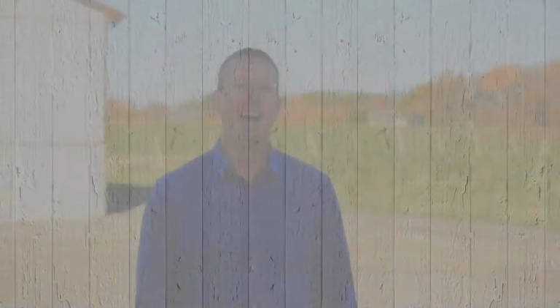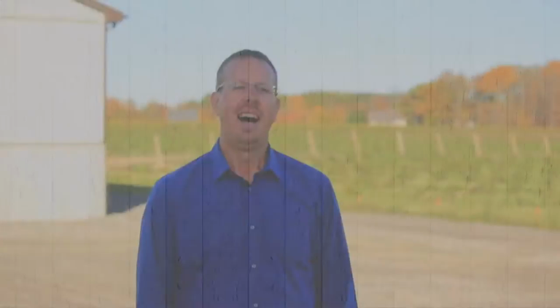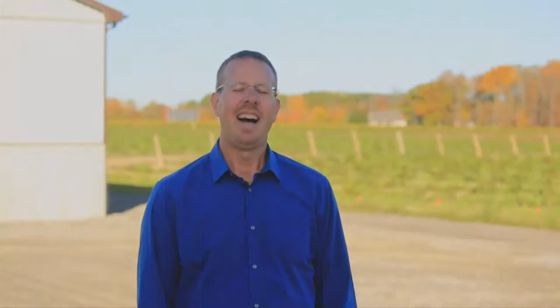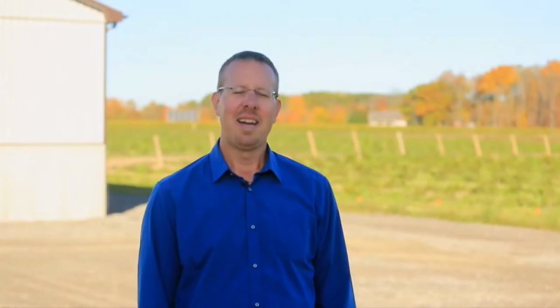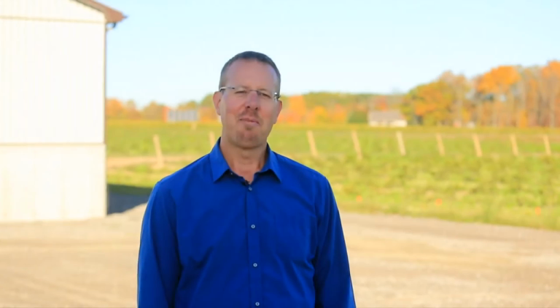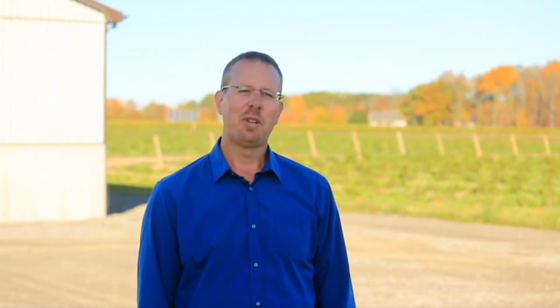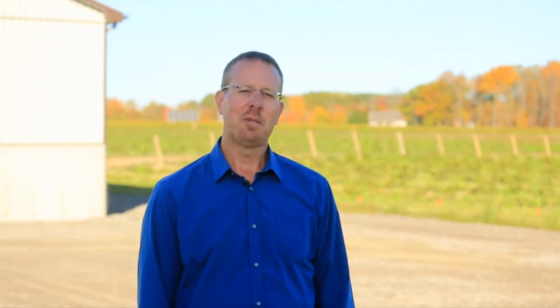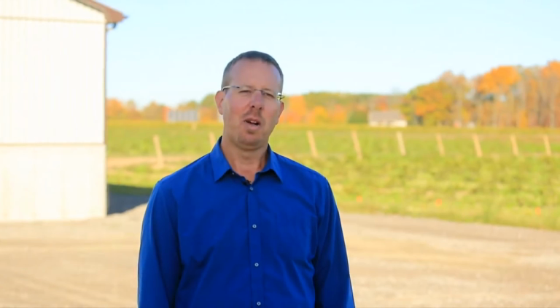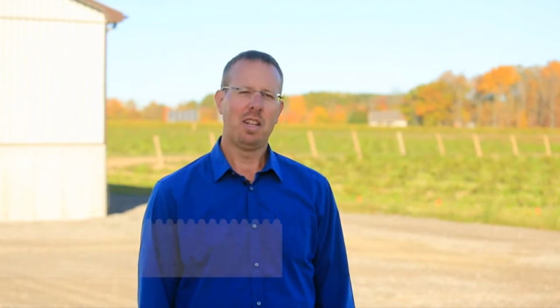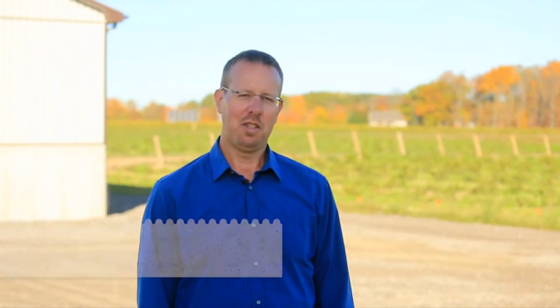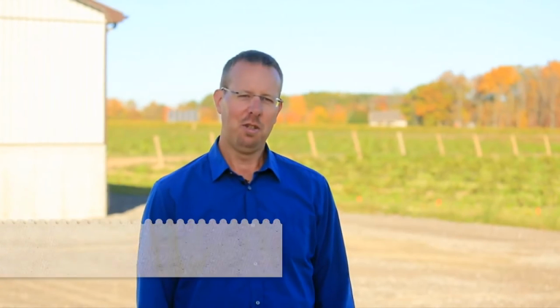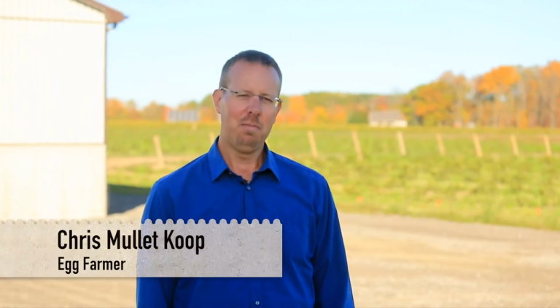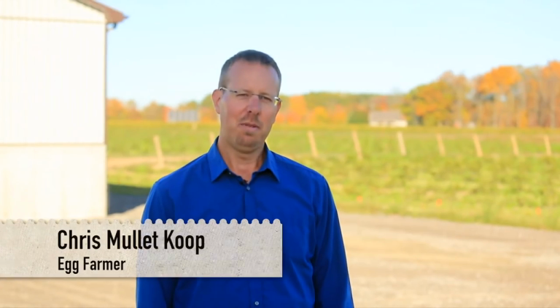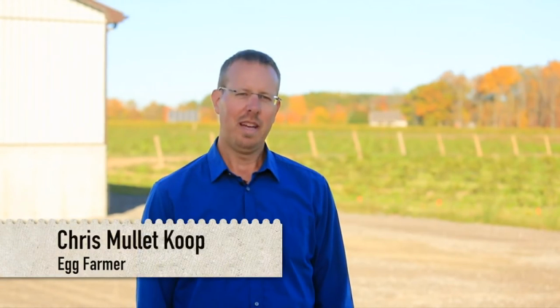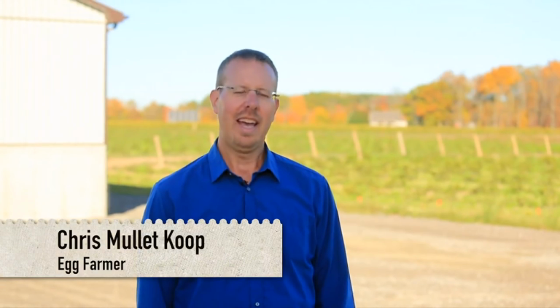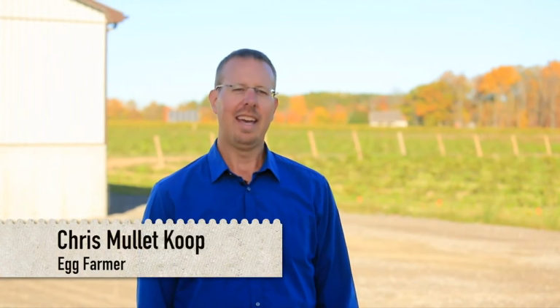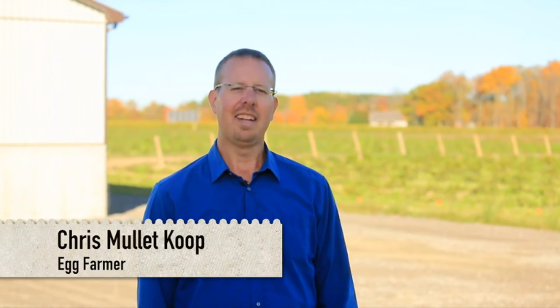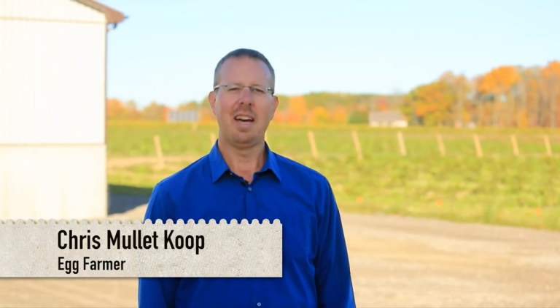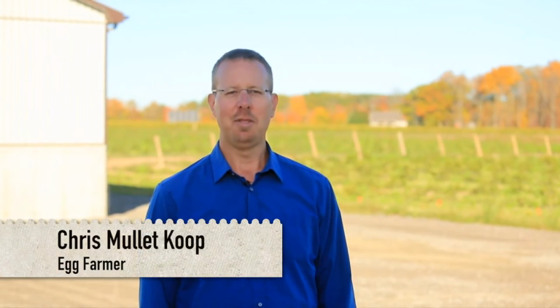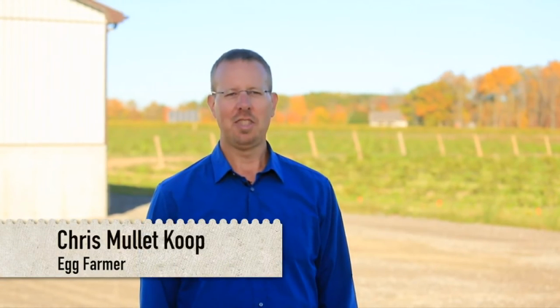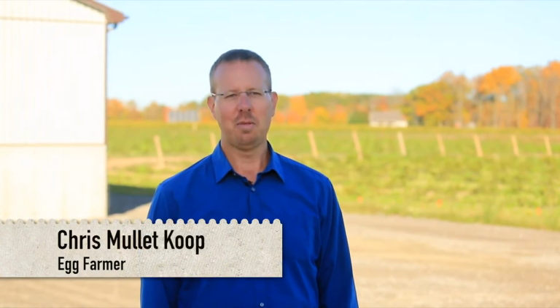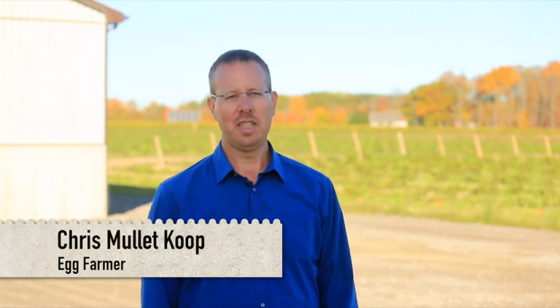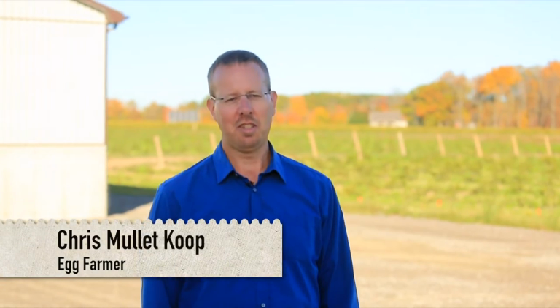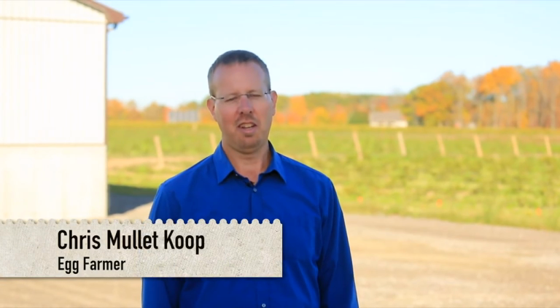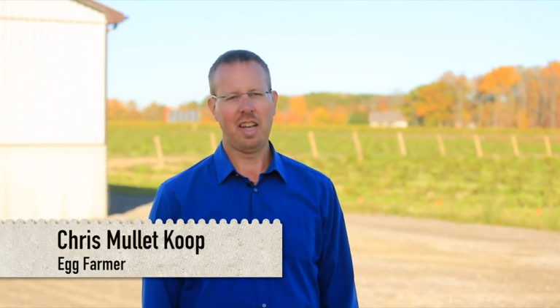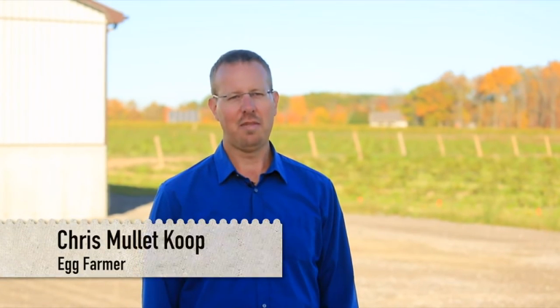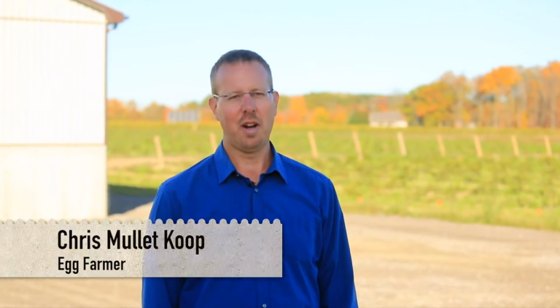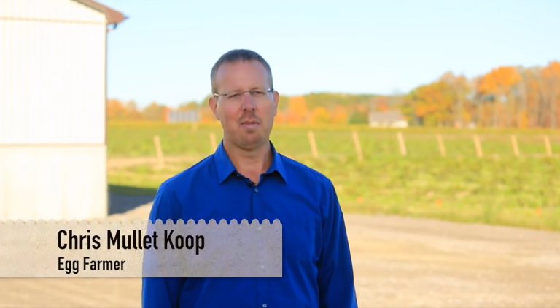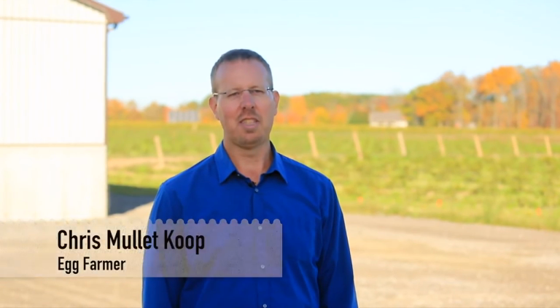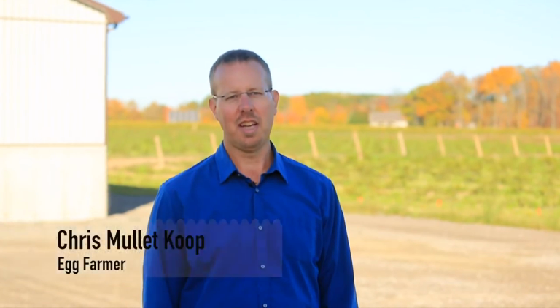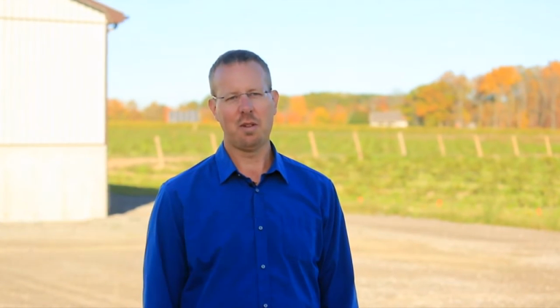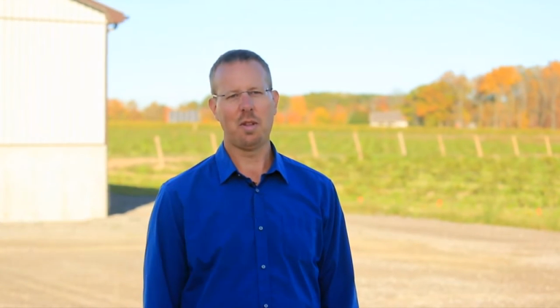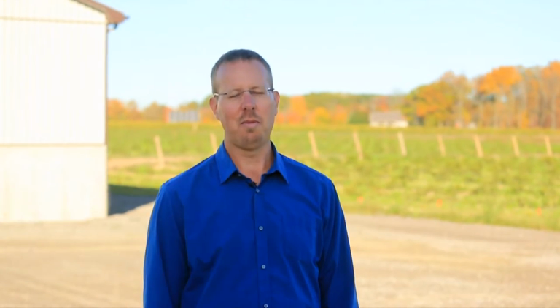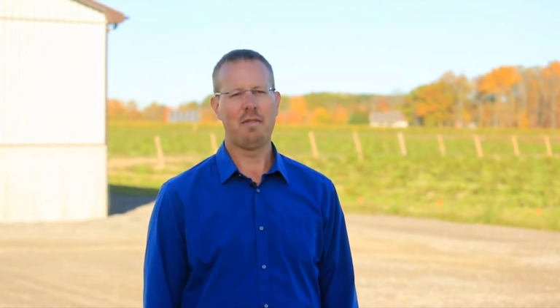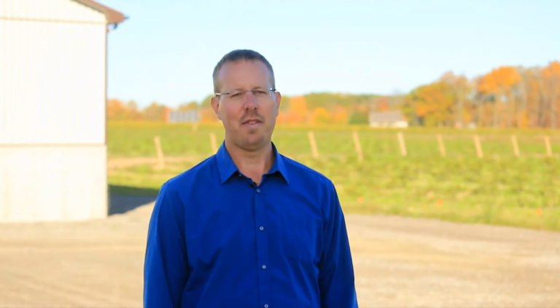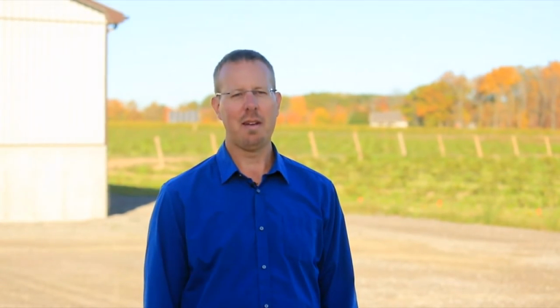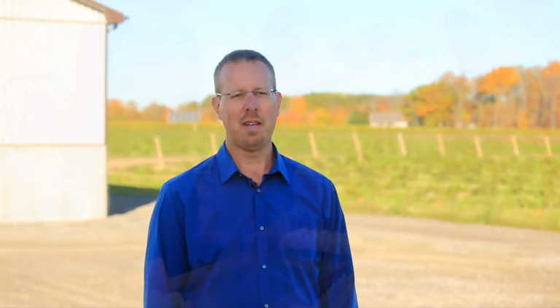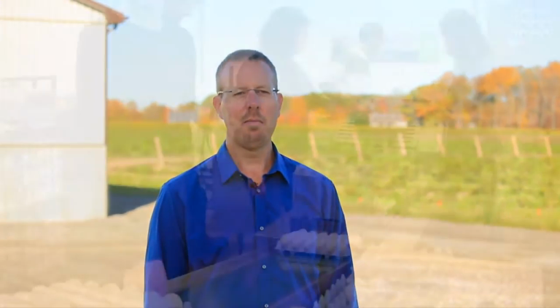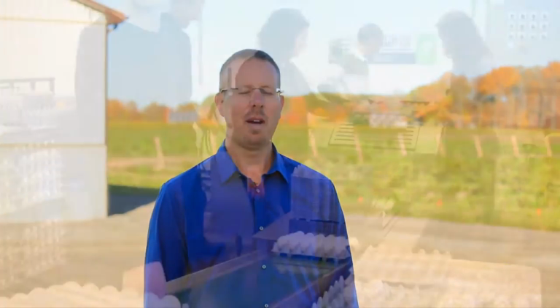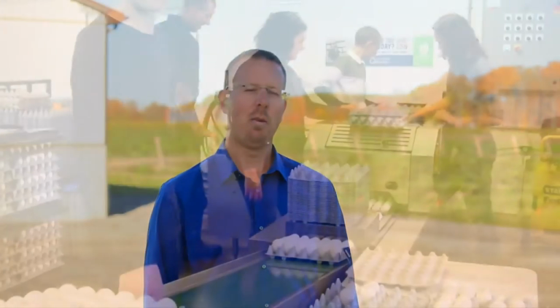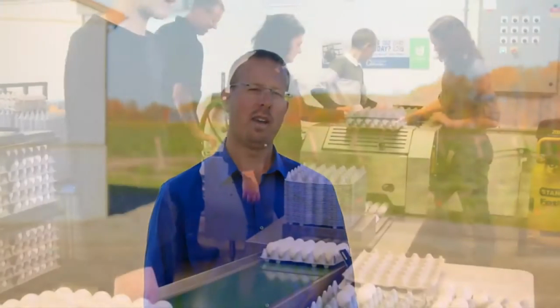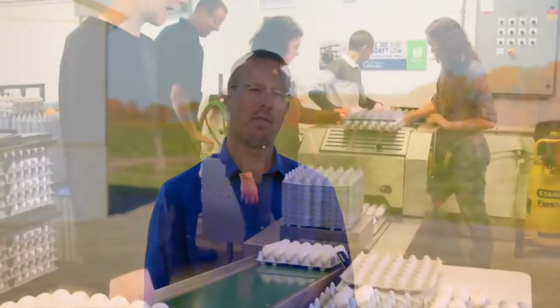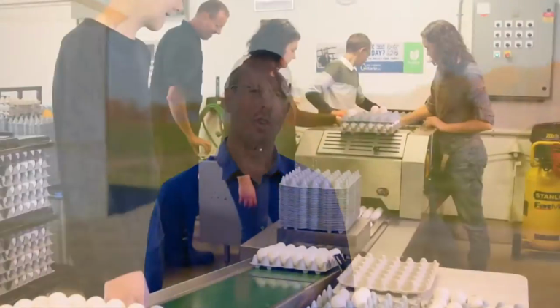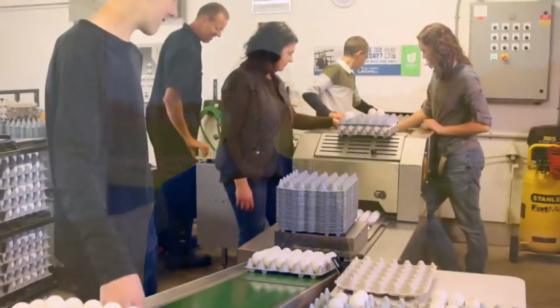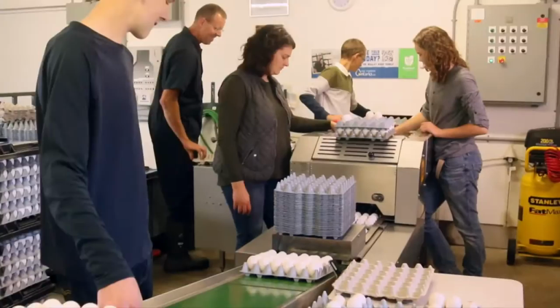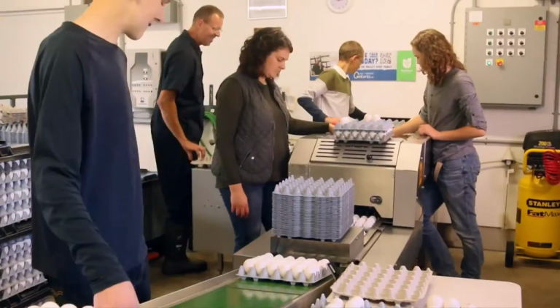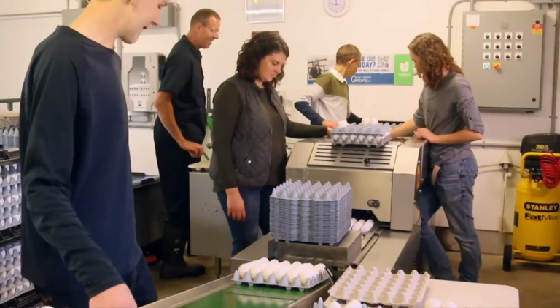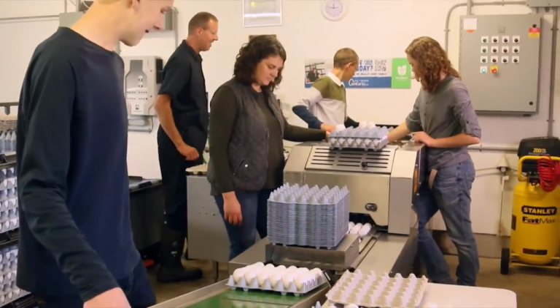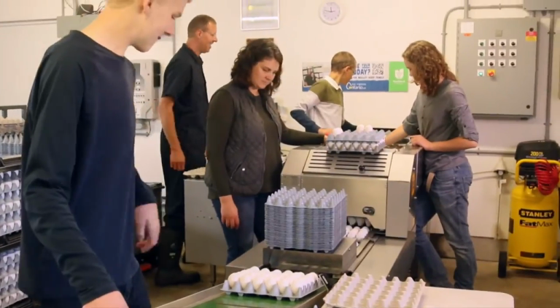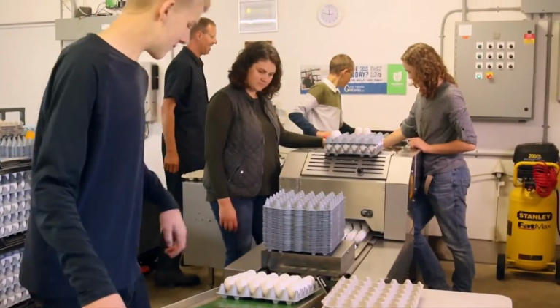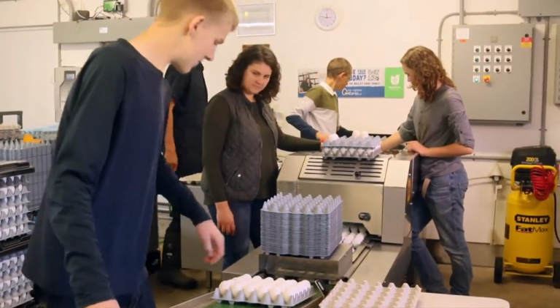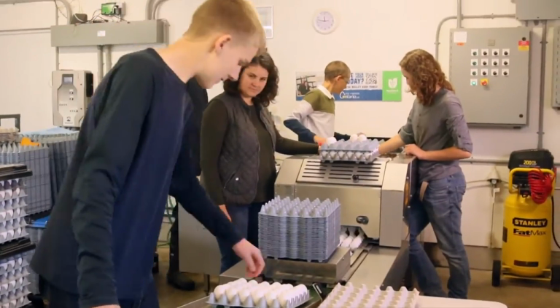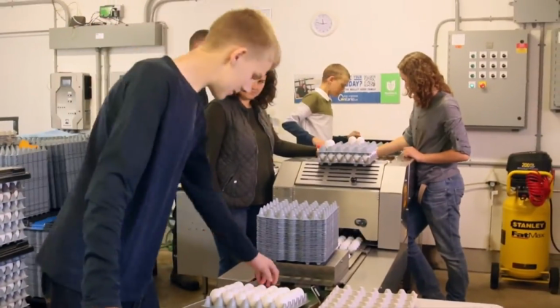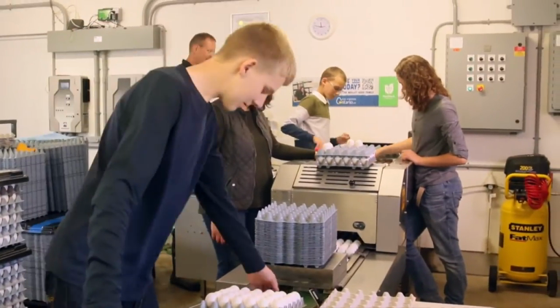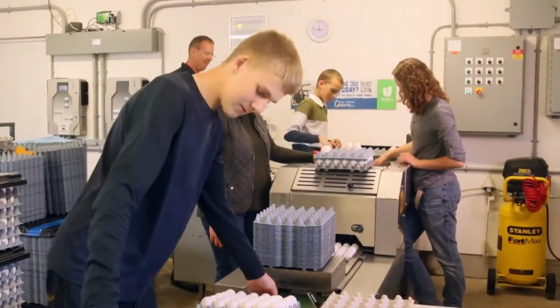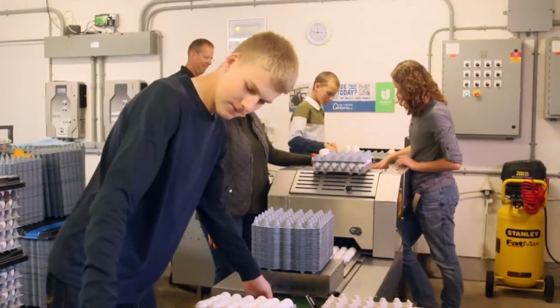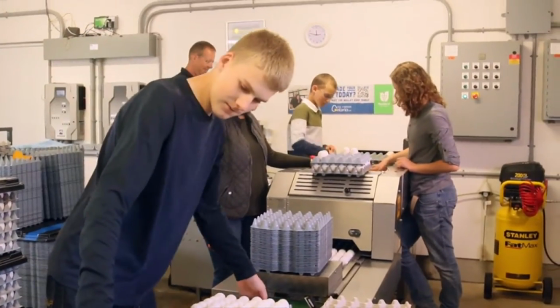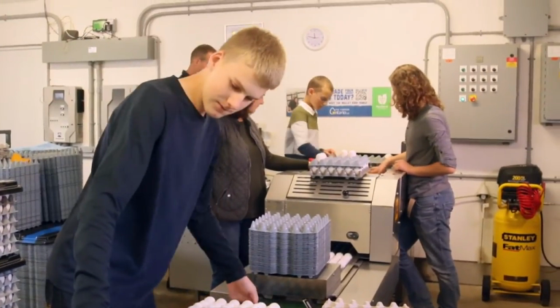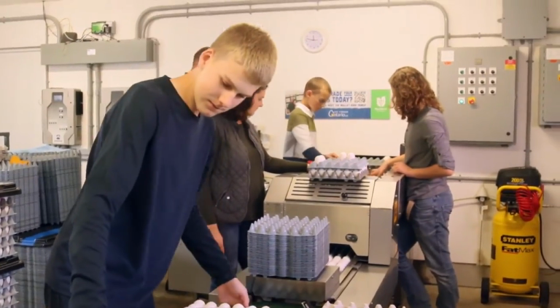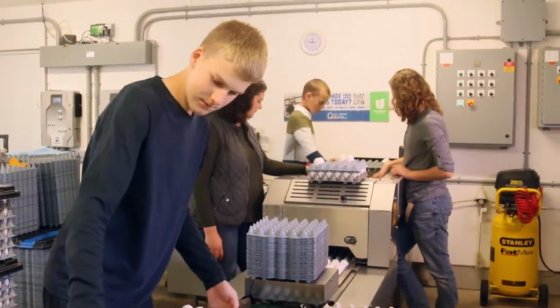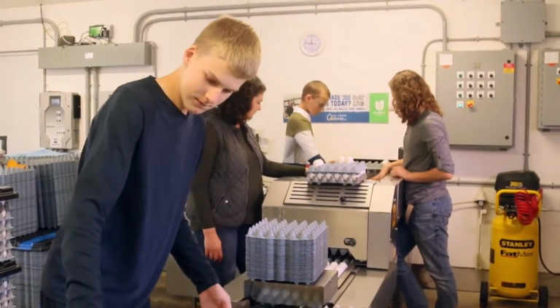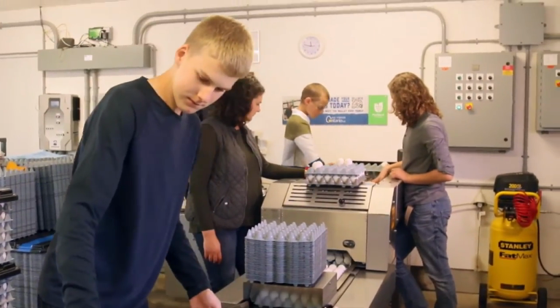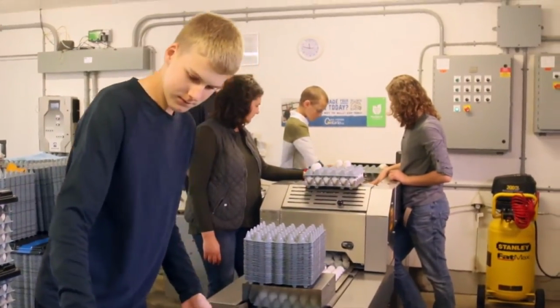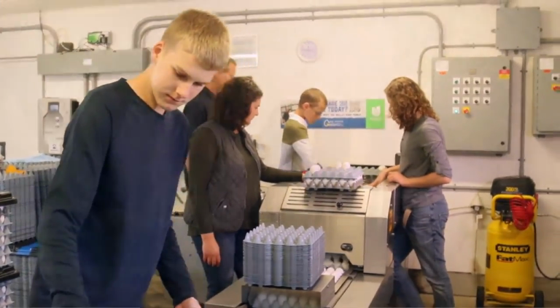Hi, I'm Chris Mullet Coop and I'm a generational egg farmer, together with my family — my wife Laura and my children Josiah, Emma, and Timothy.